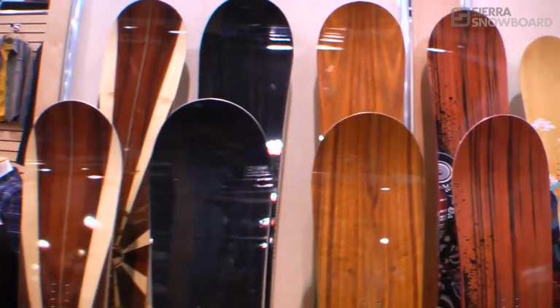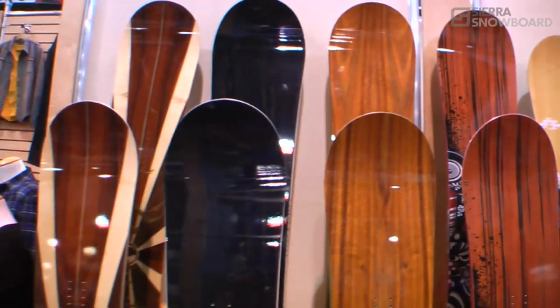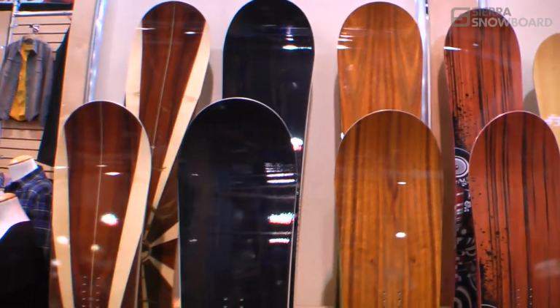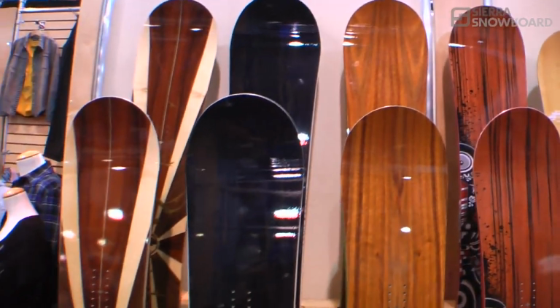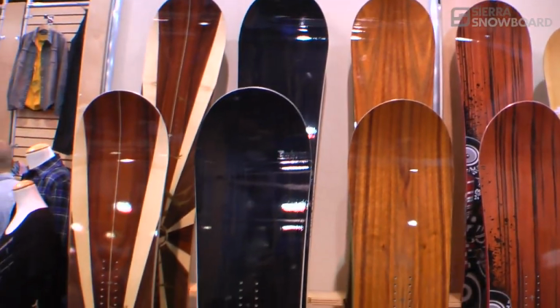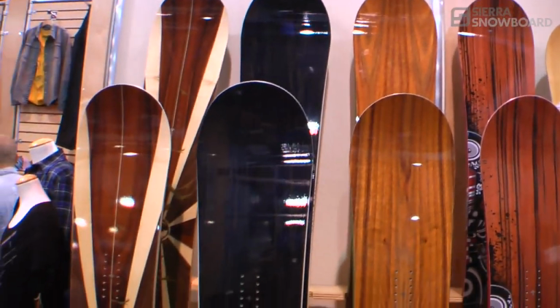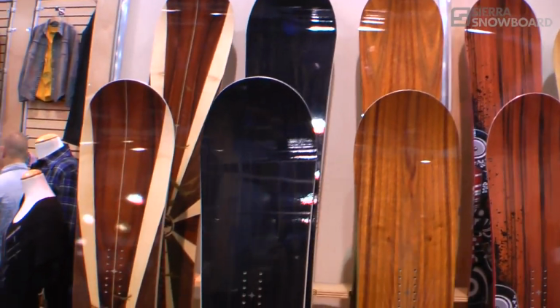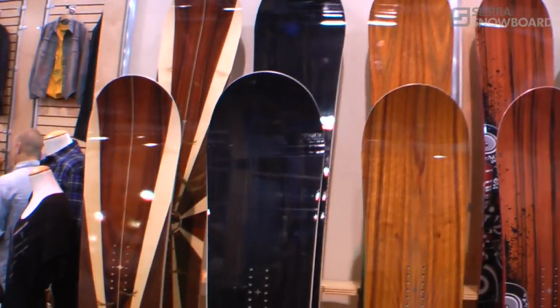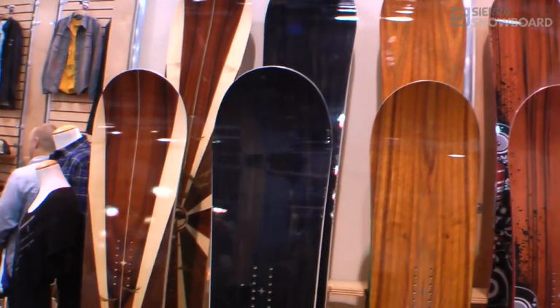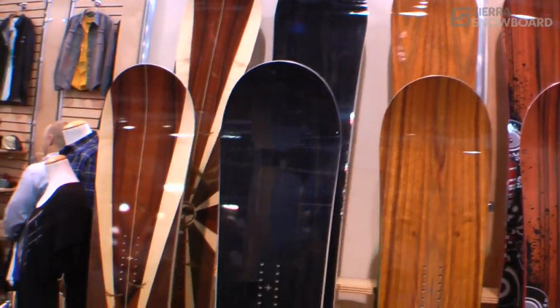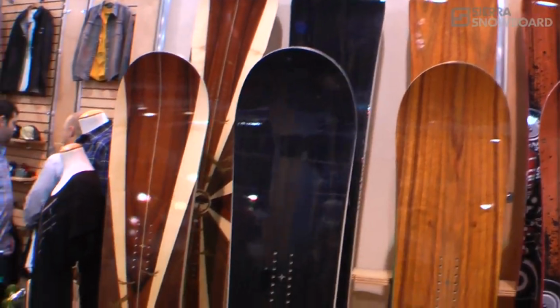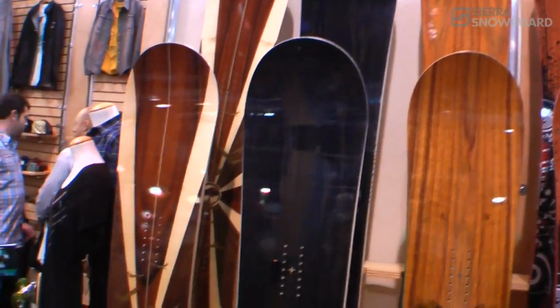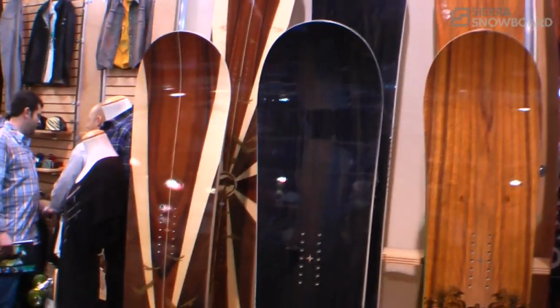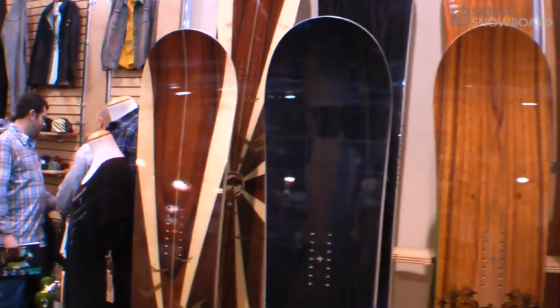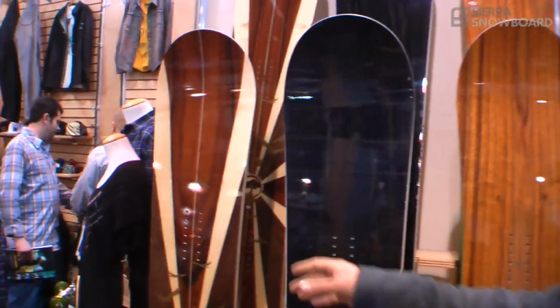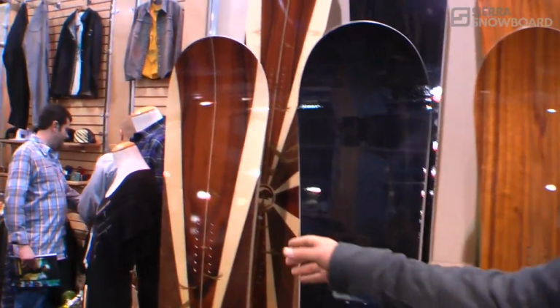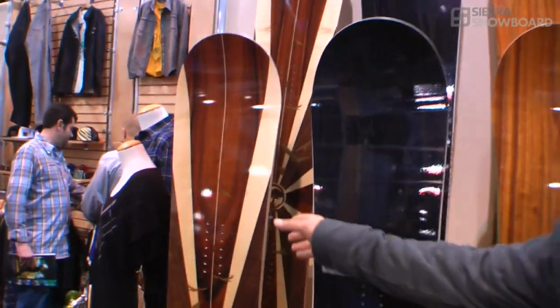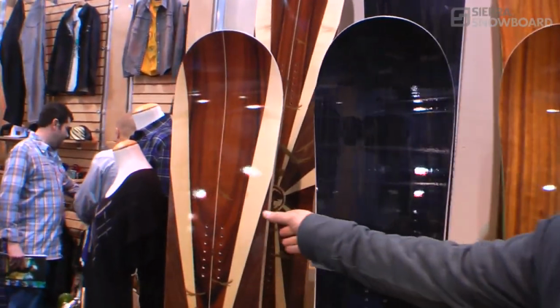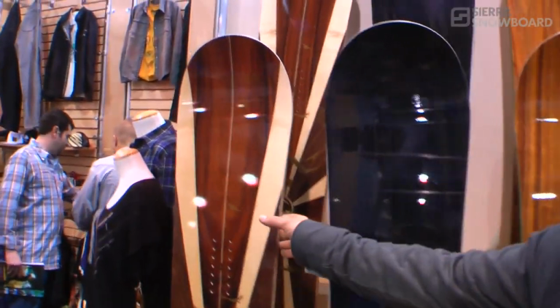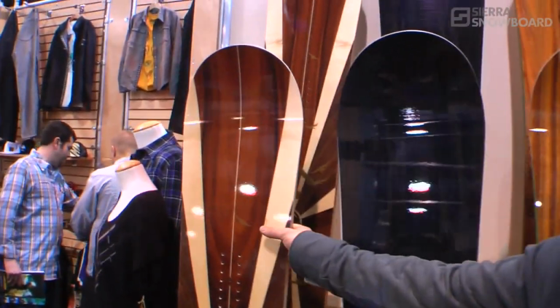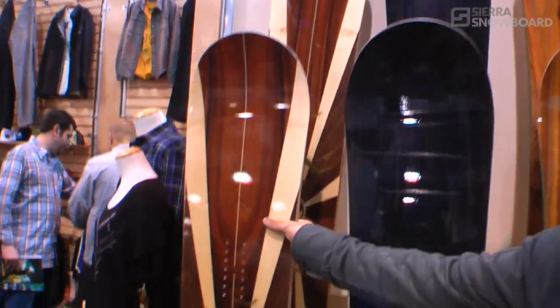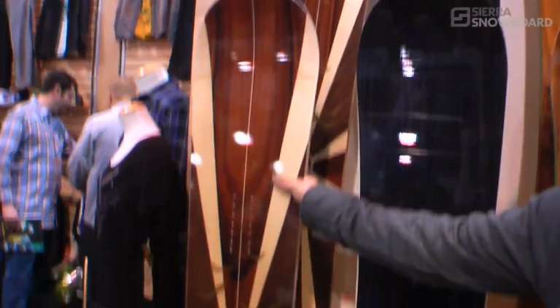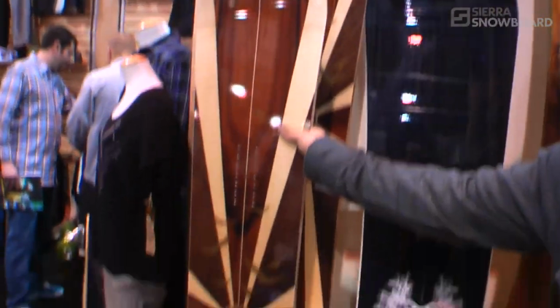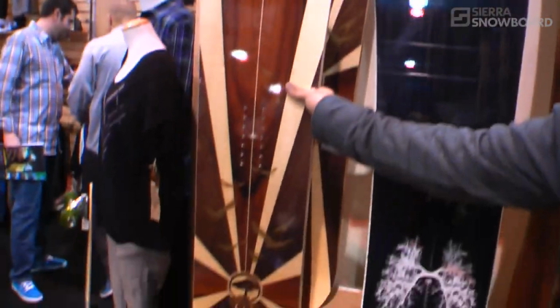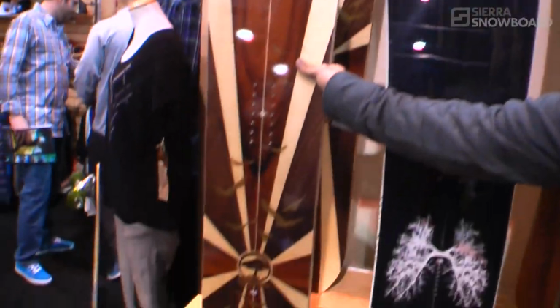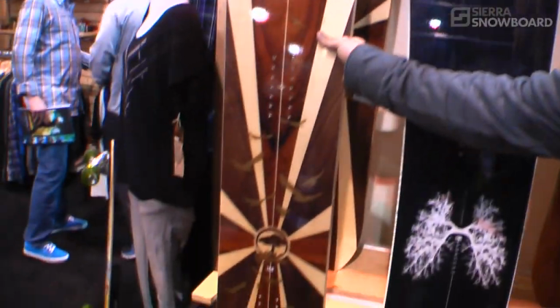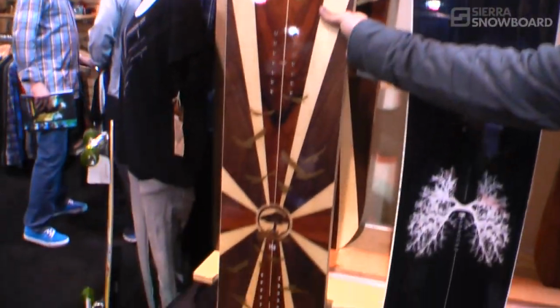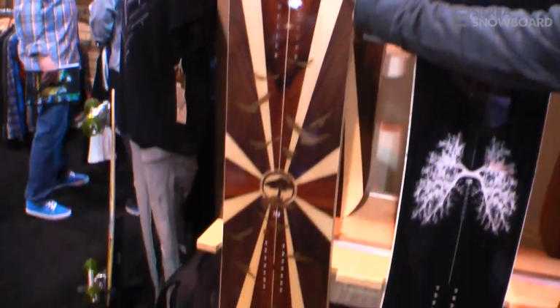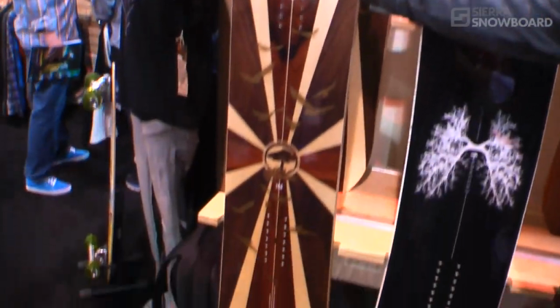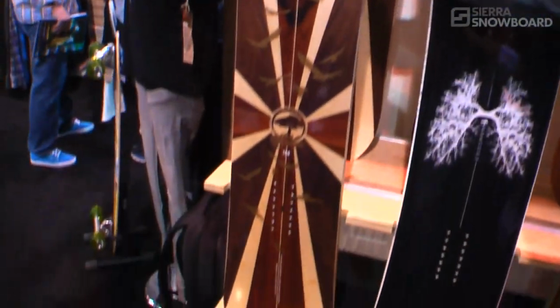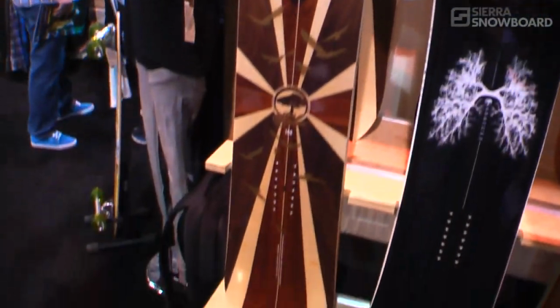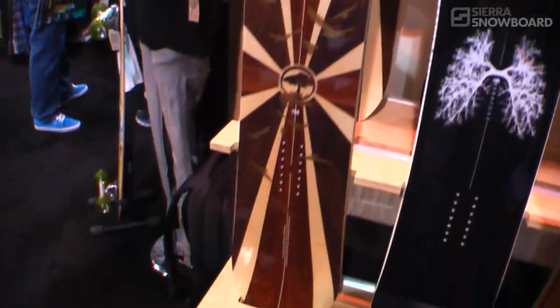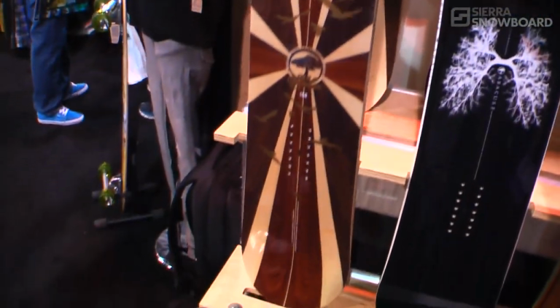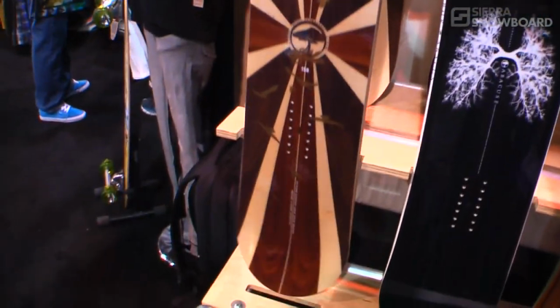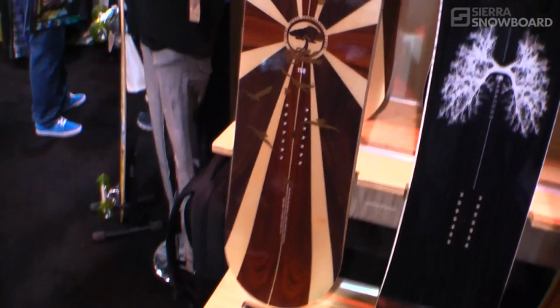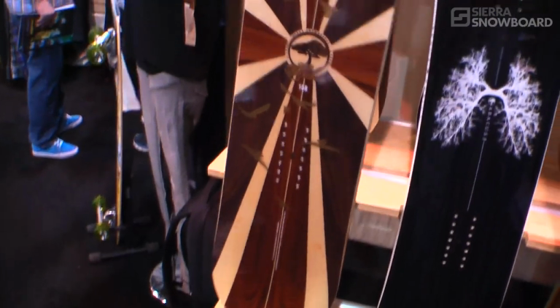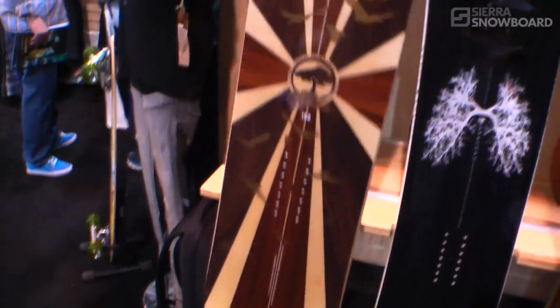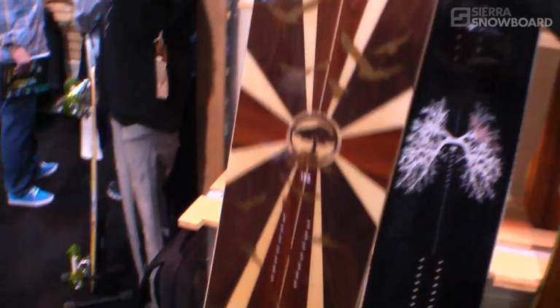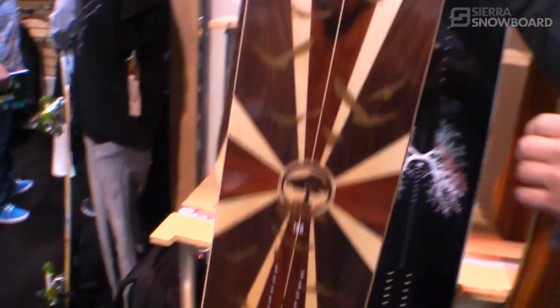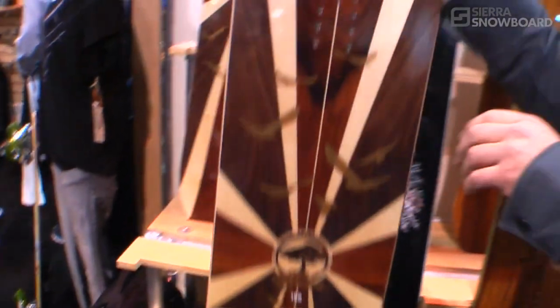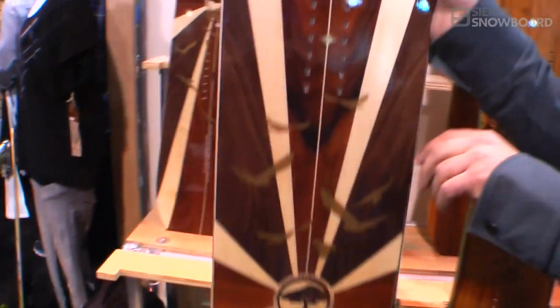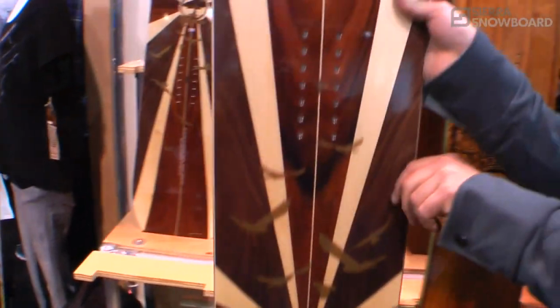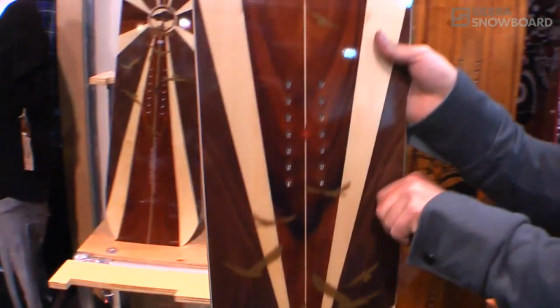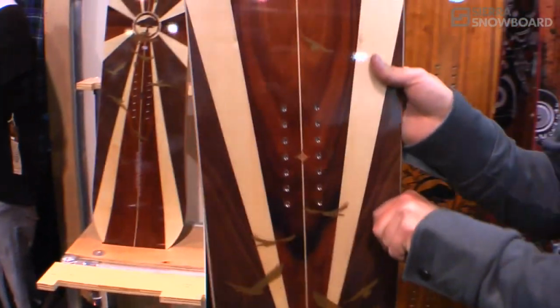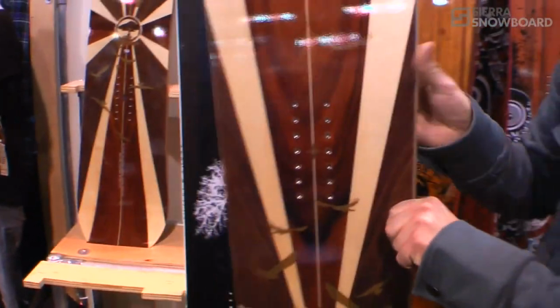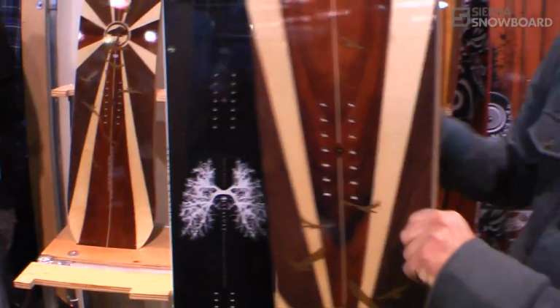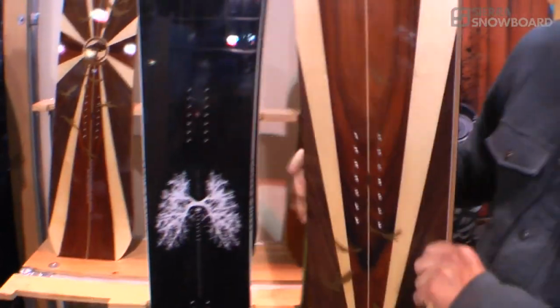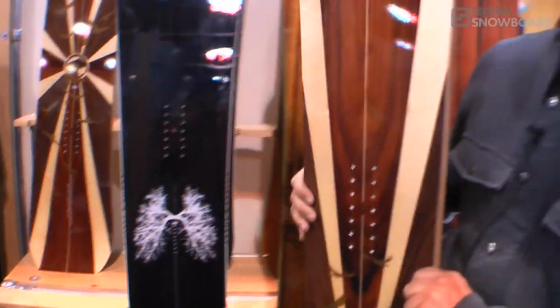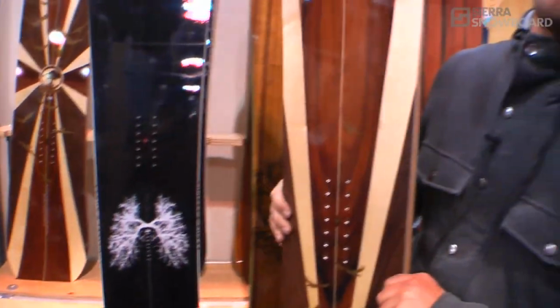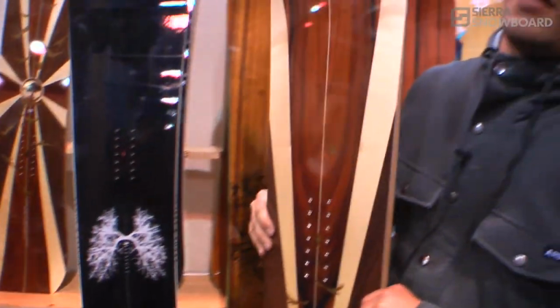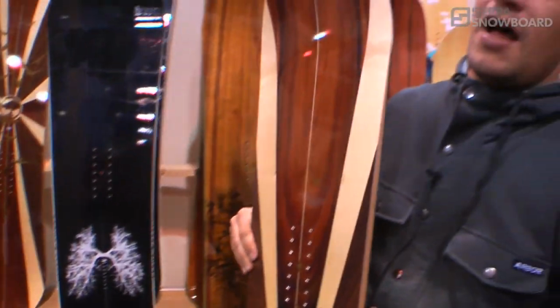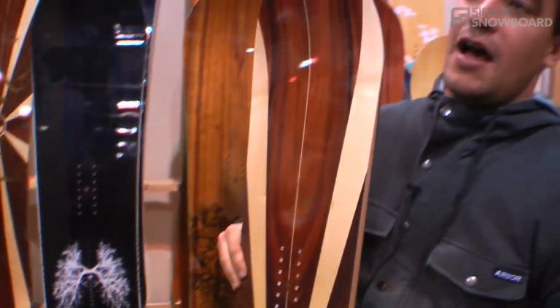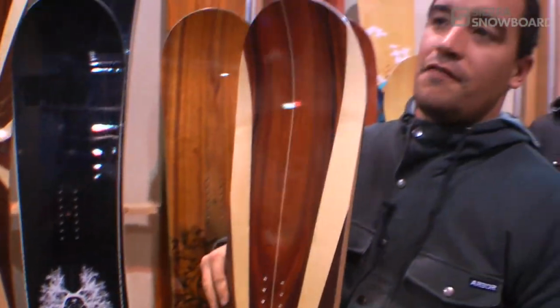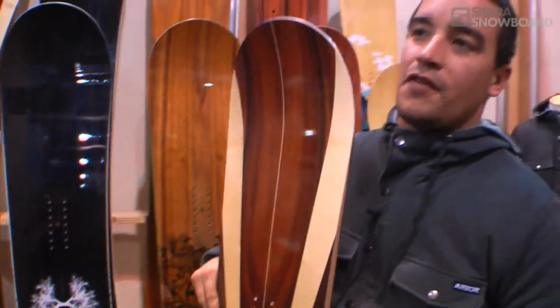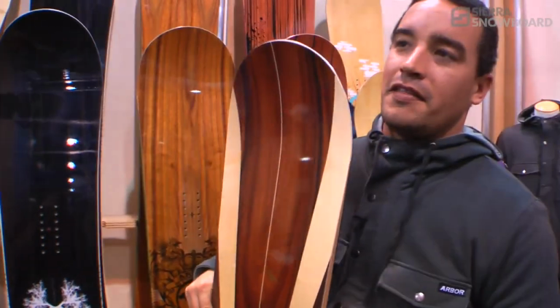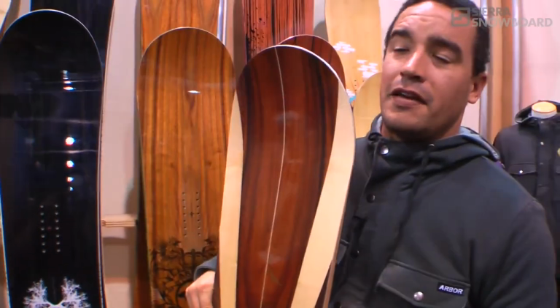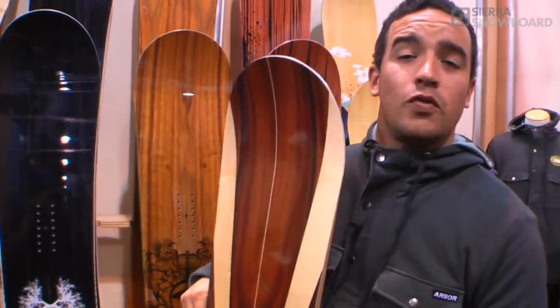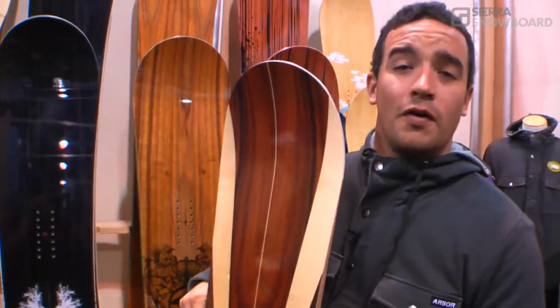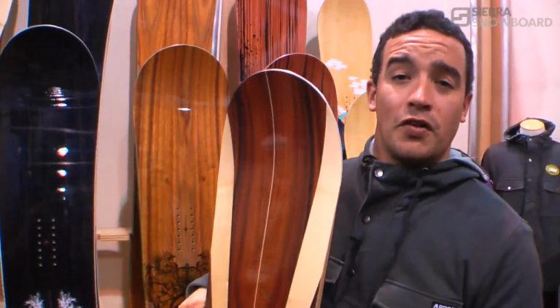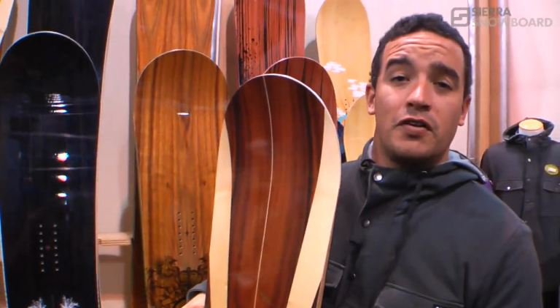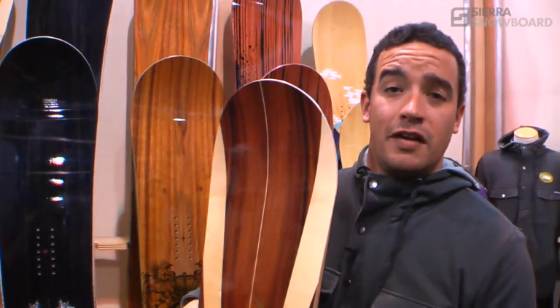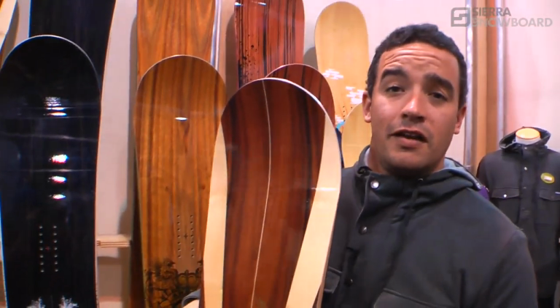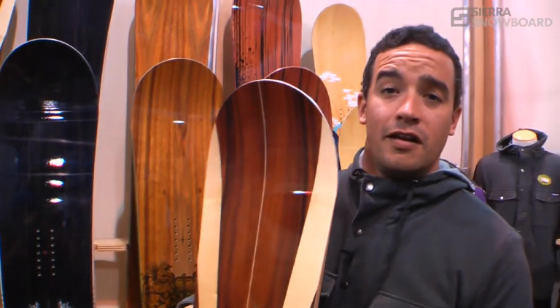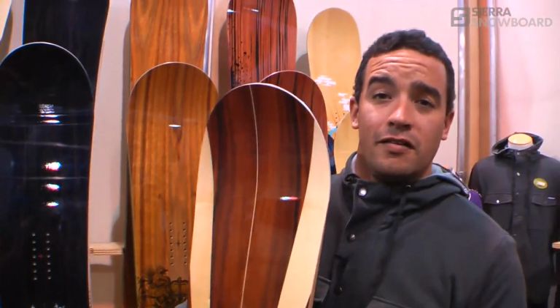Probably the flagship of this line is our A-frame. The A-frame has been in our line for, I think, 12, 13 years.